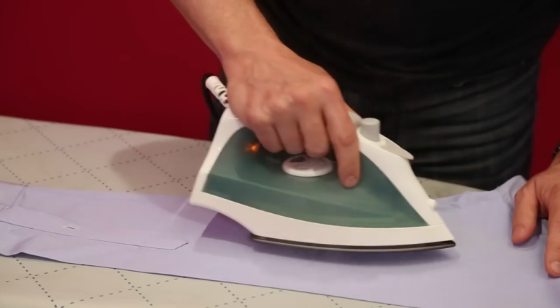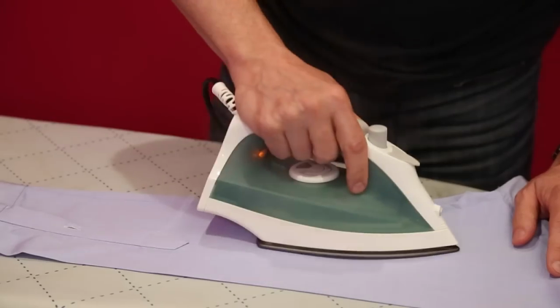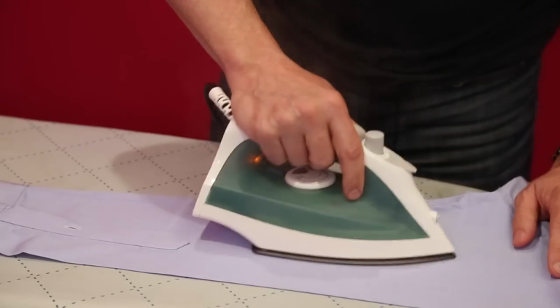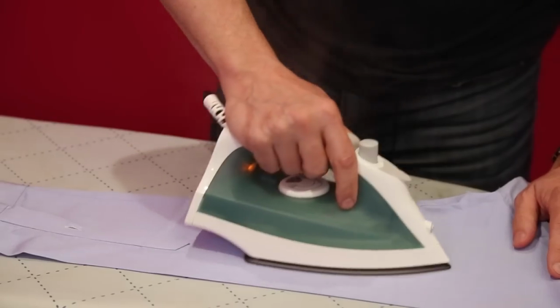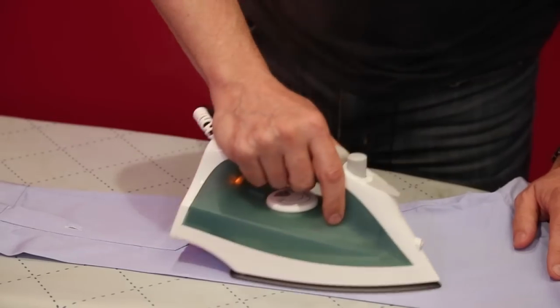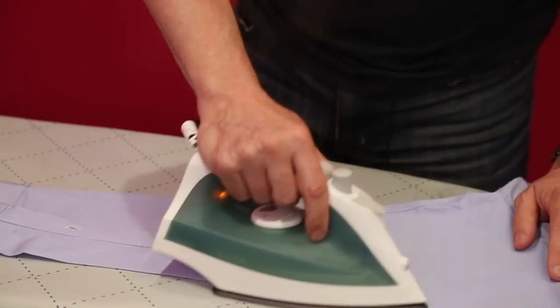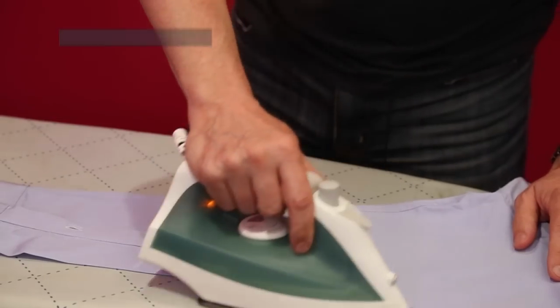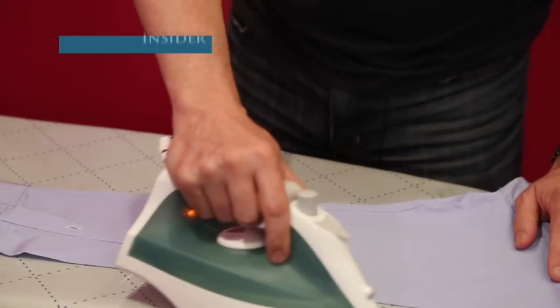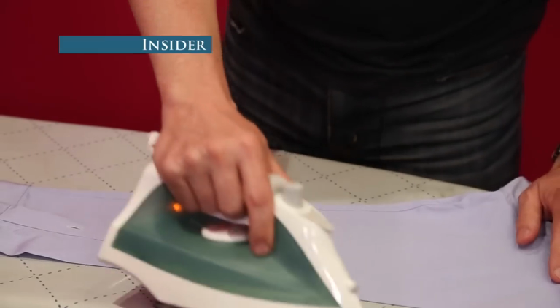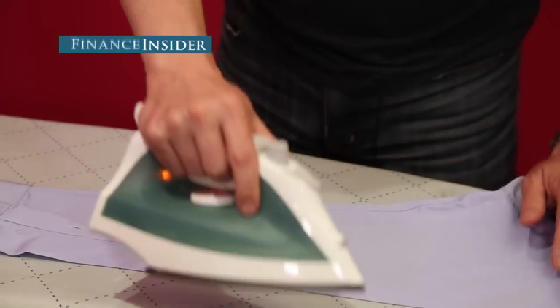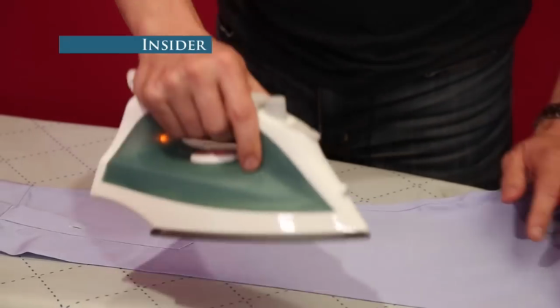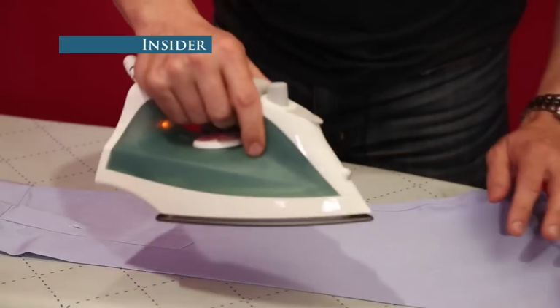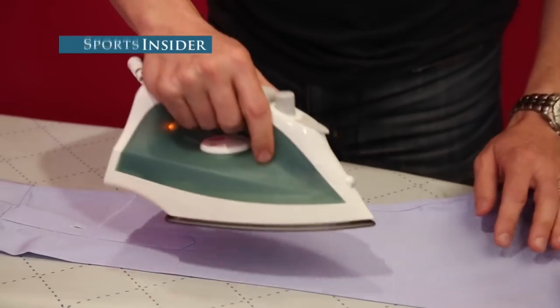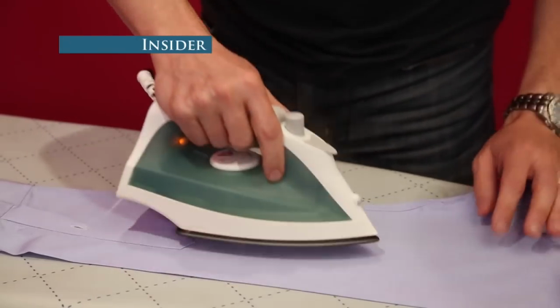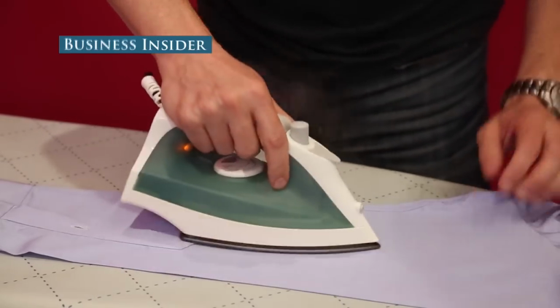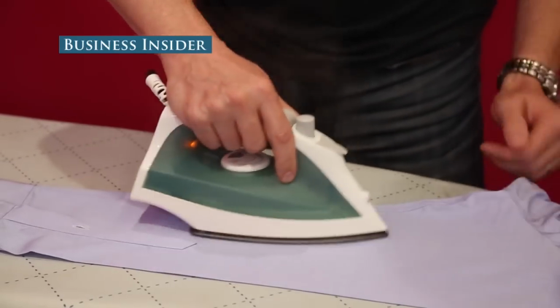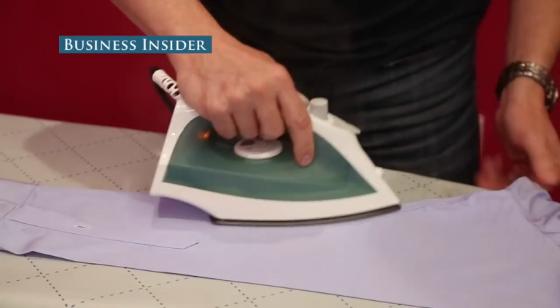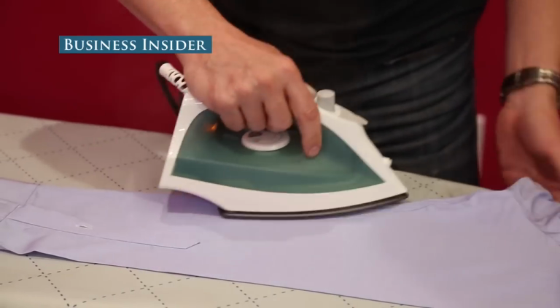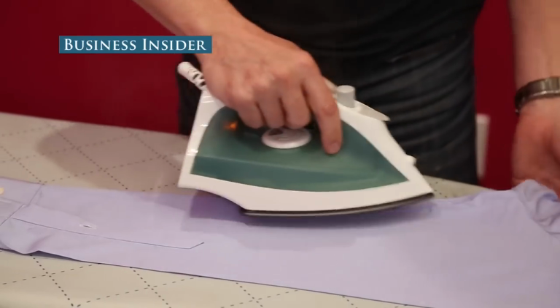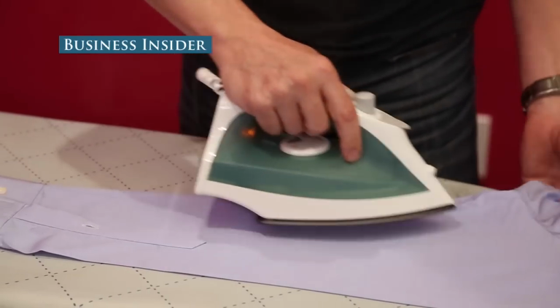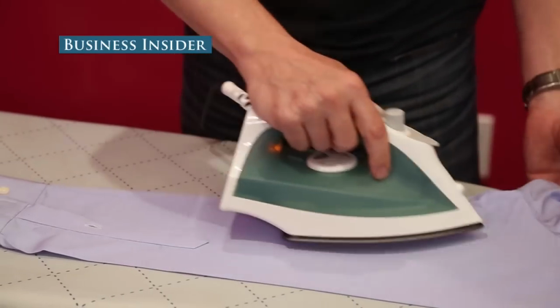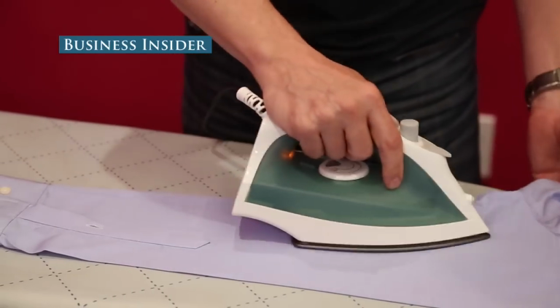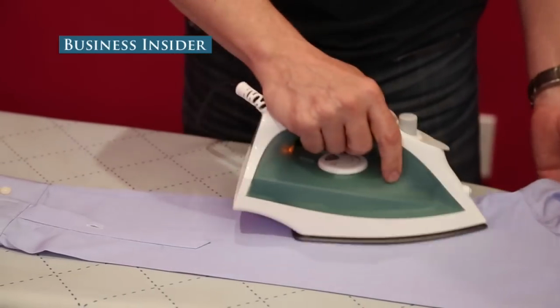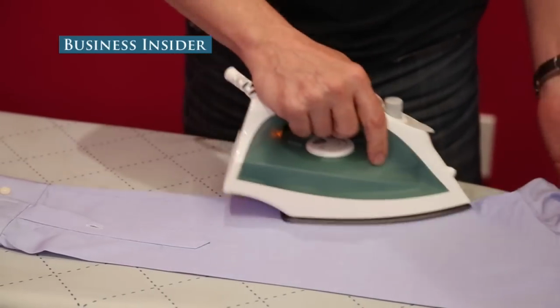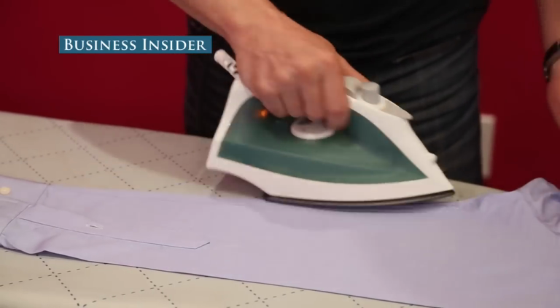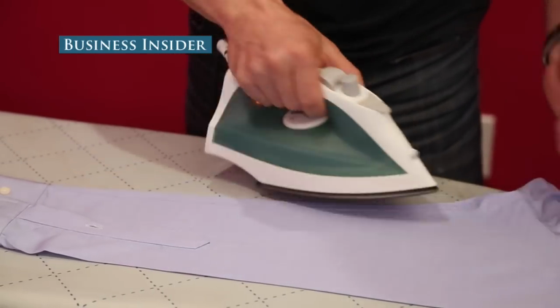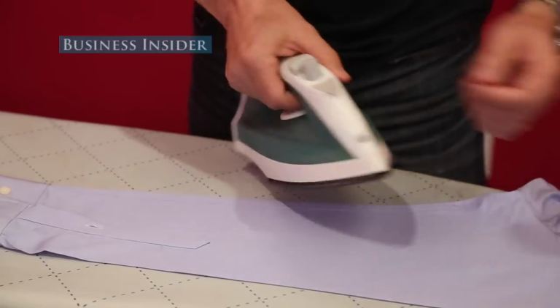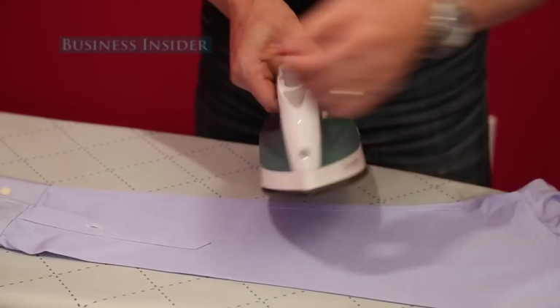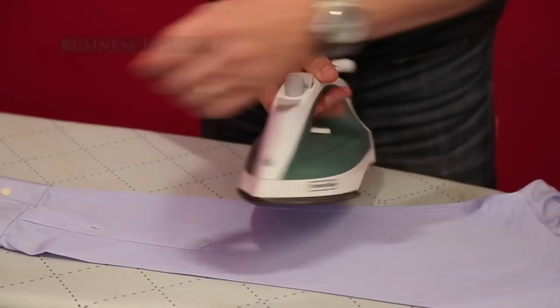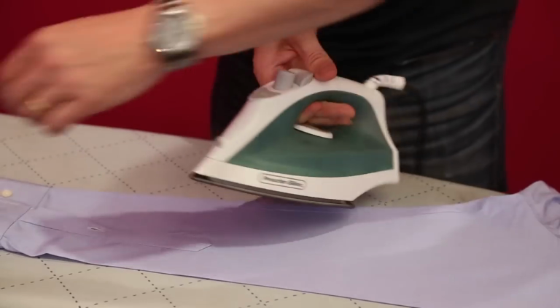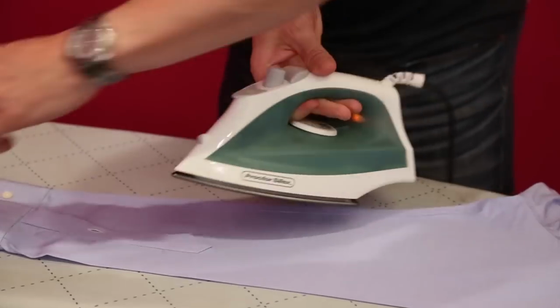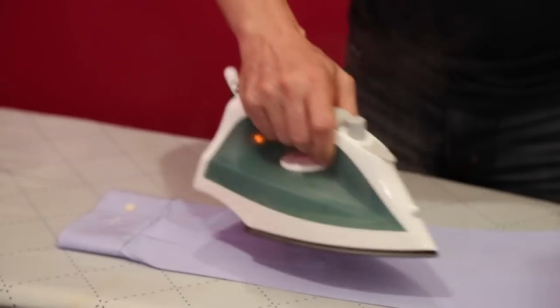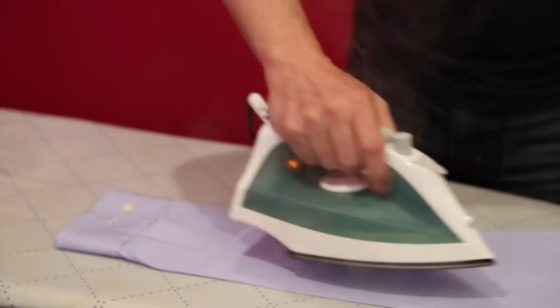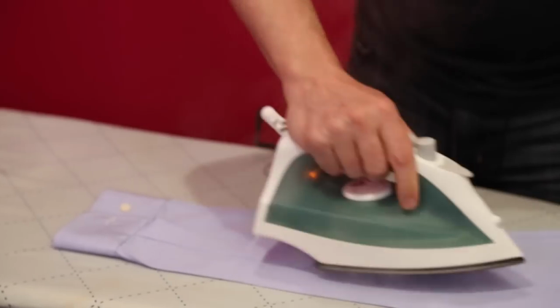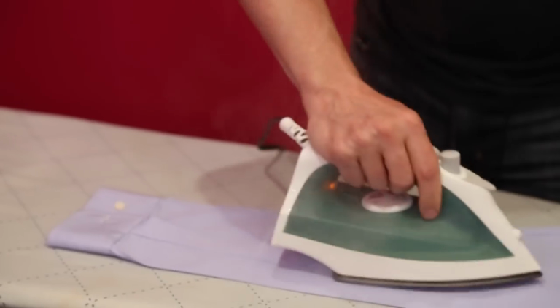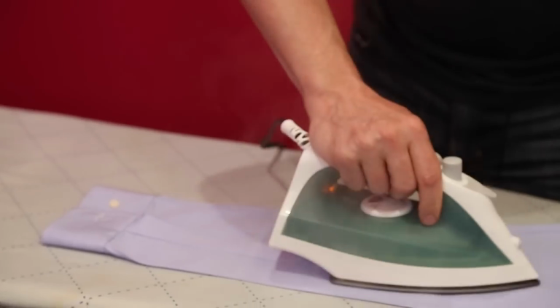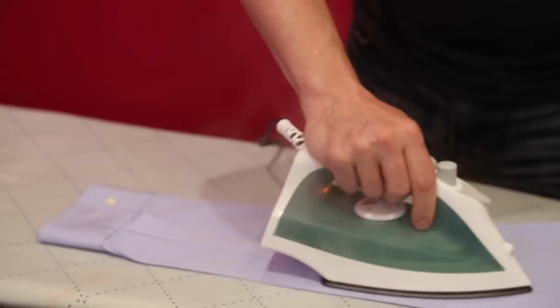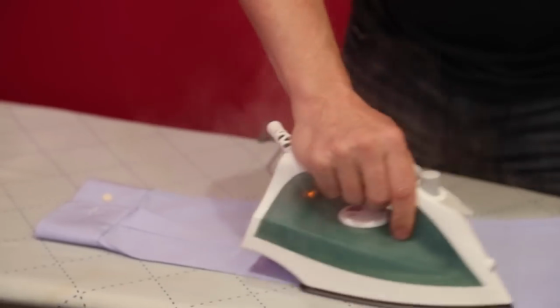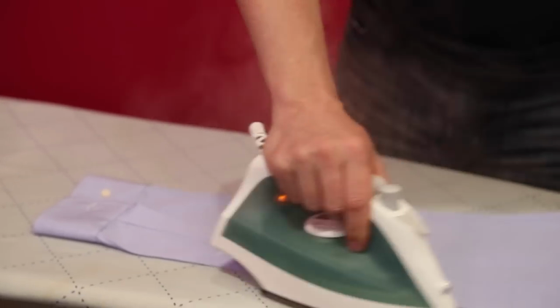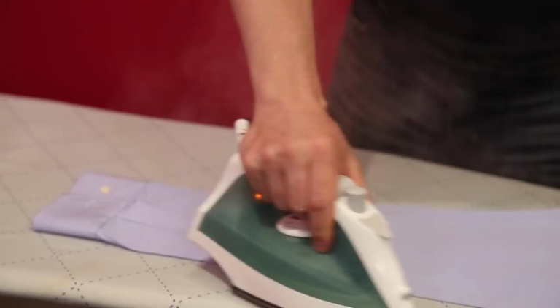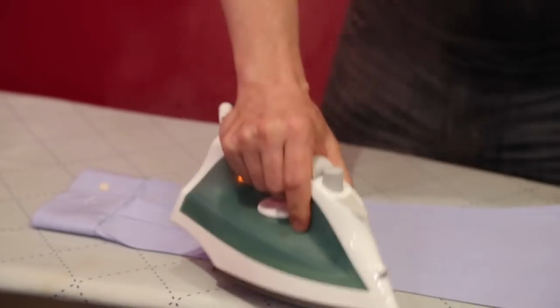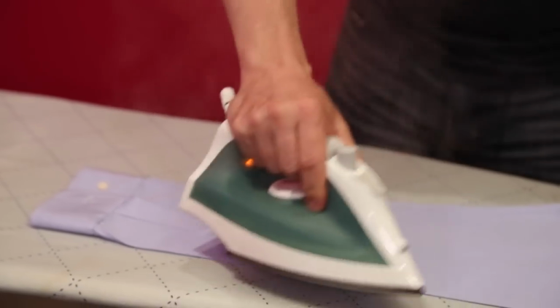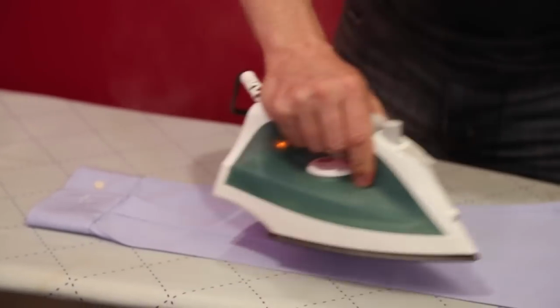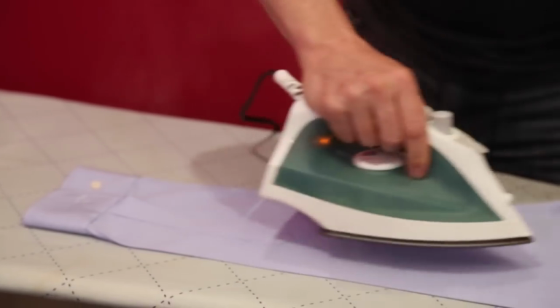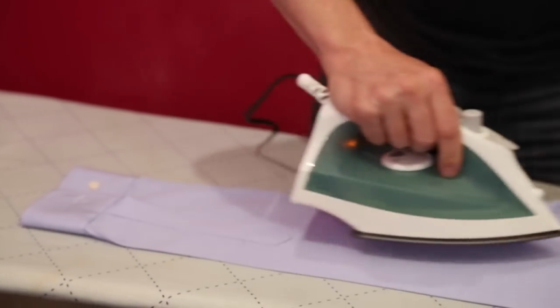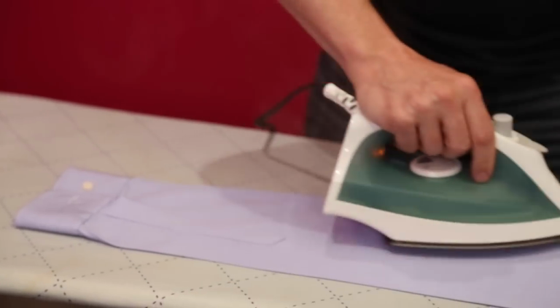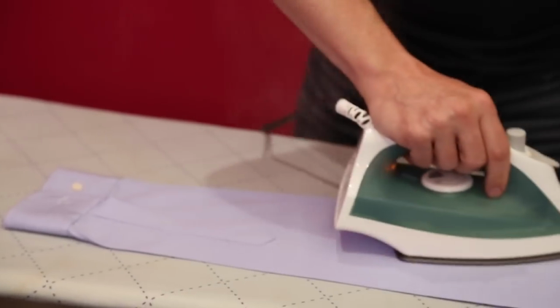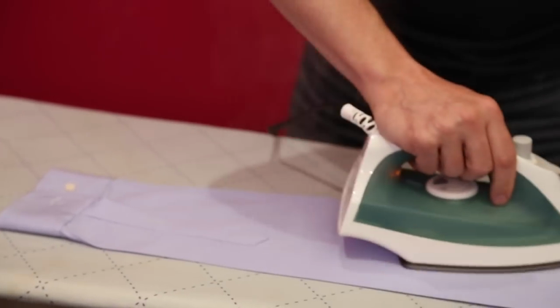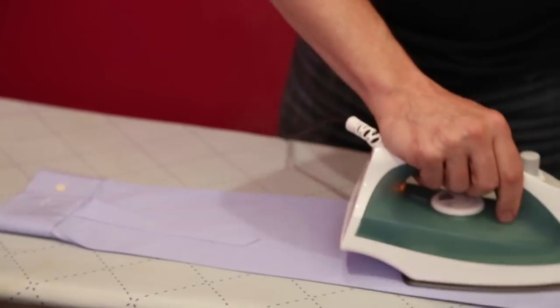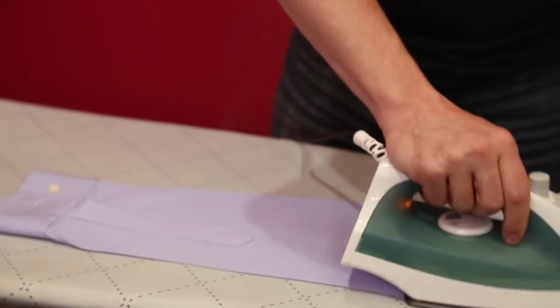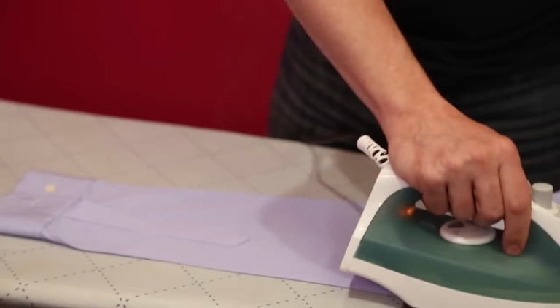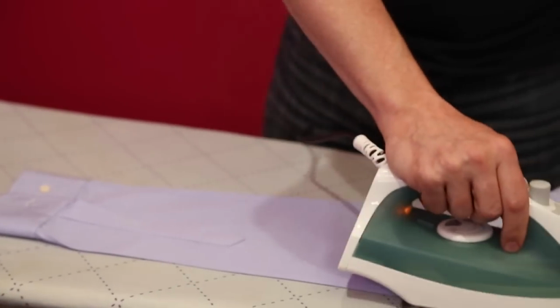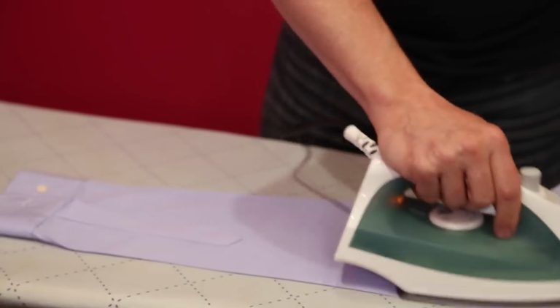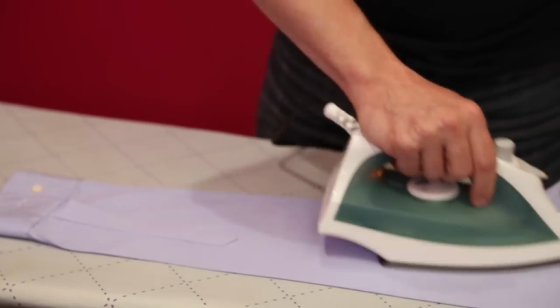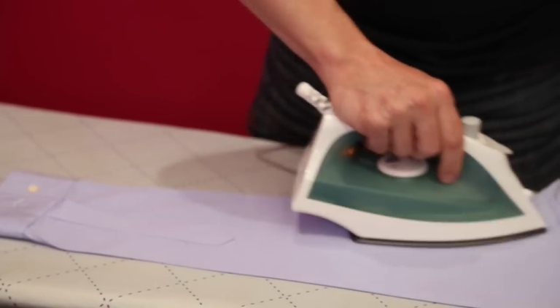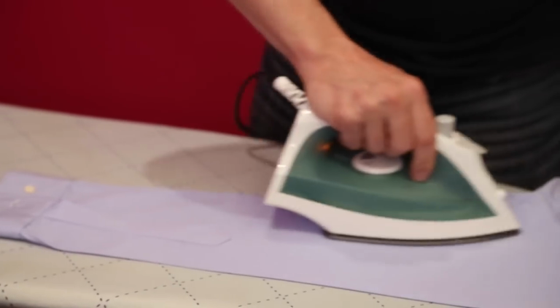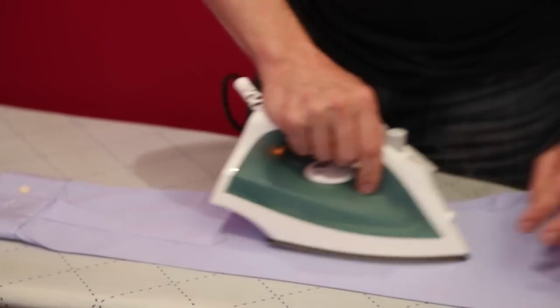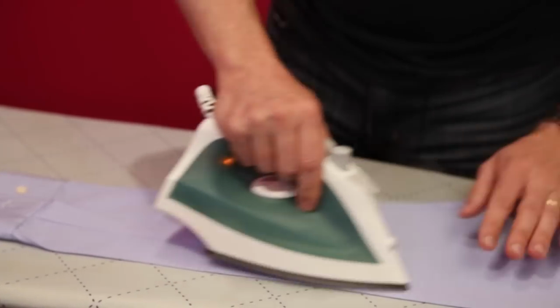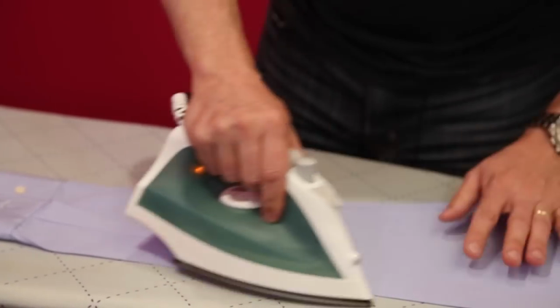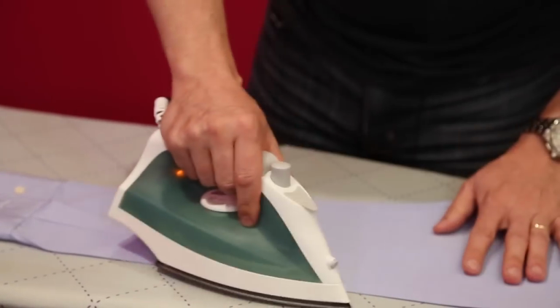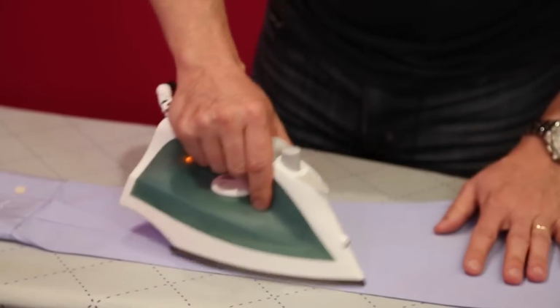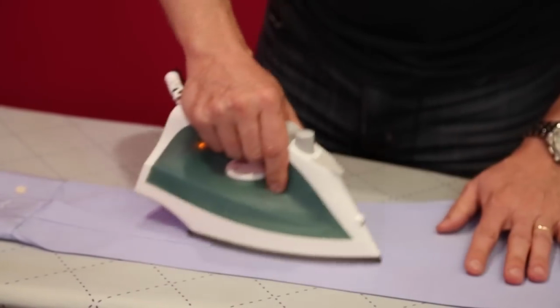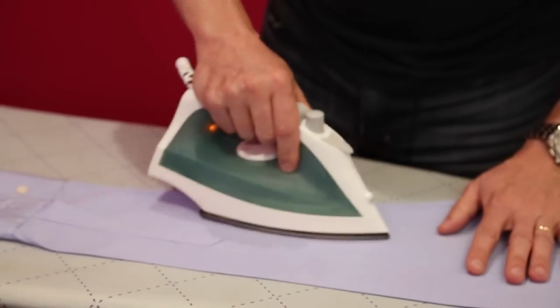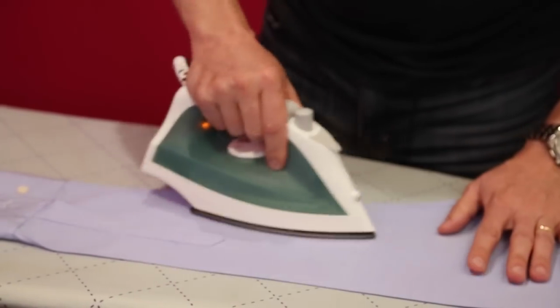Order to chaos. That's what ironing is all about. Wrinkles are chaos, ironing is order.